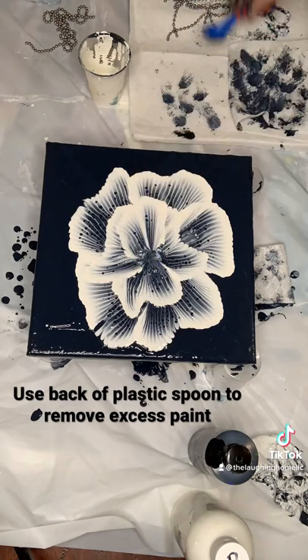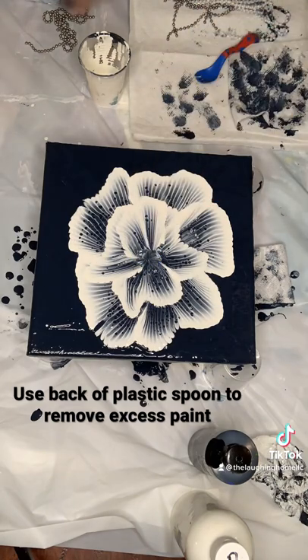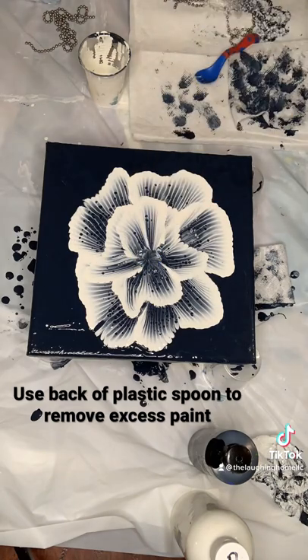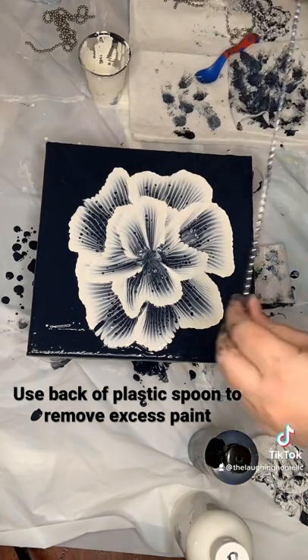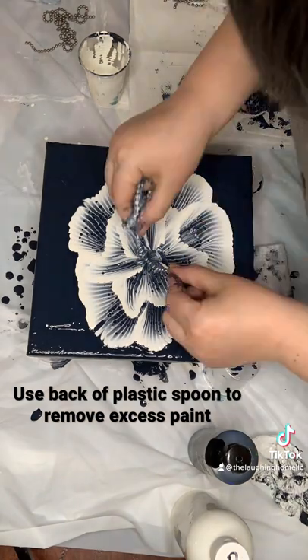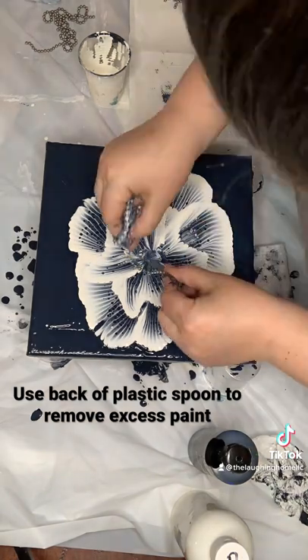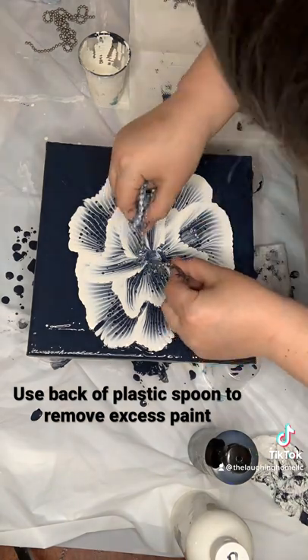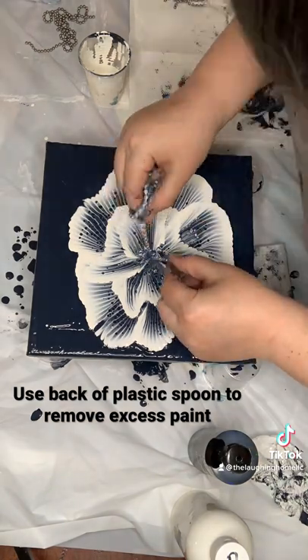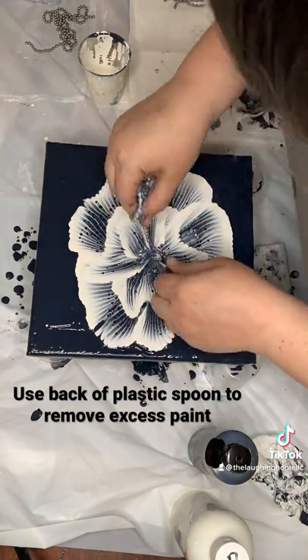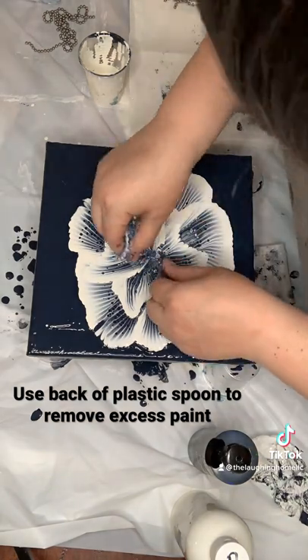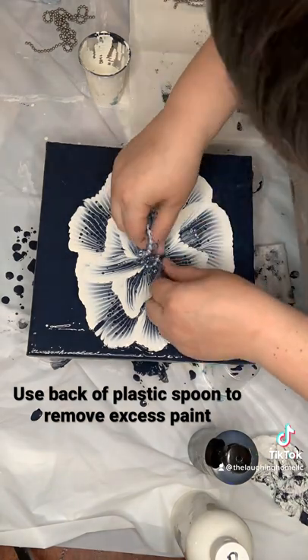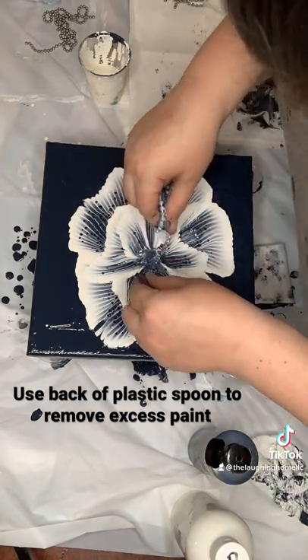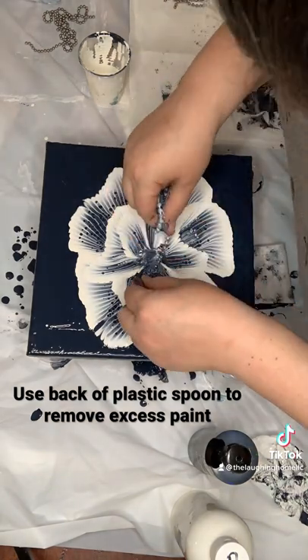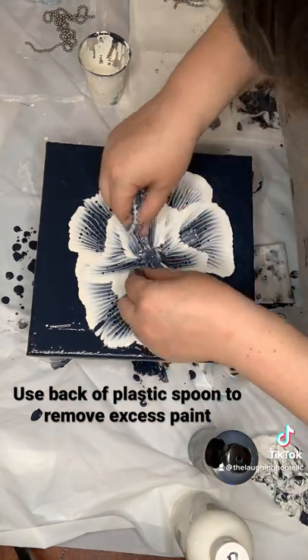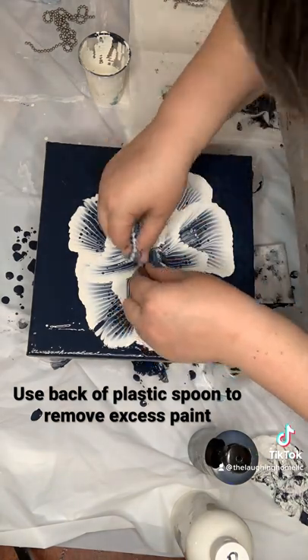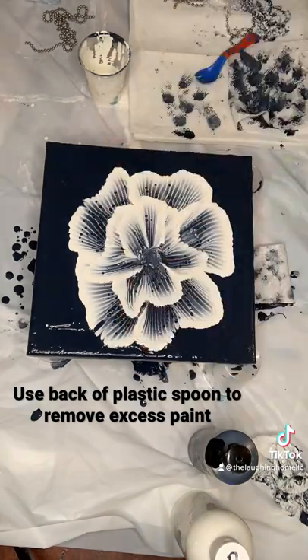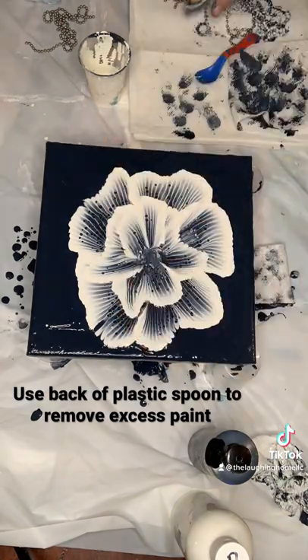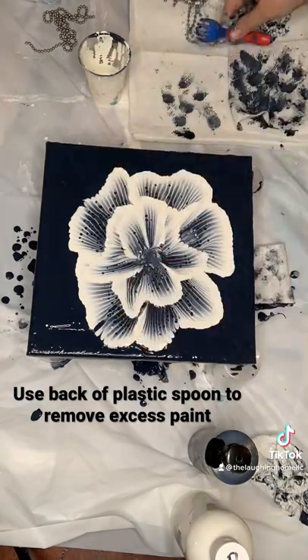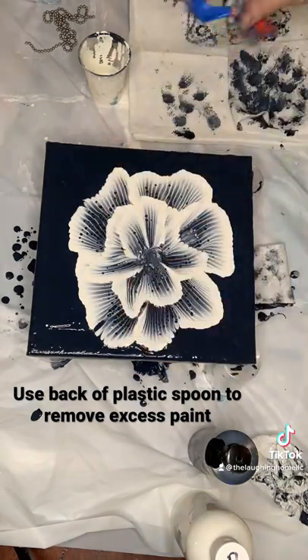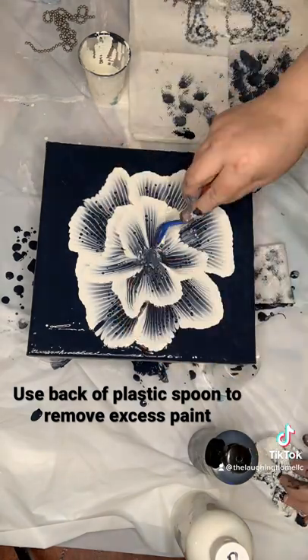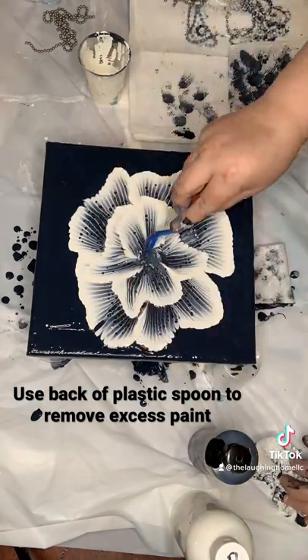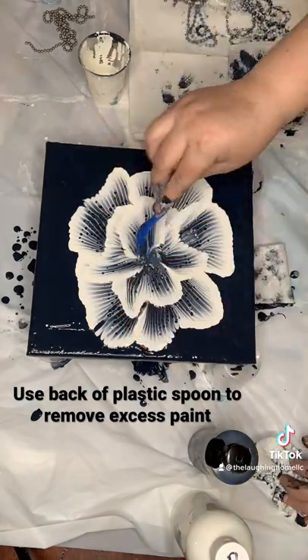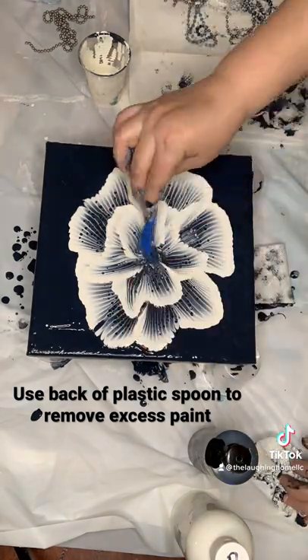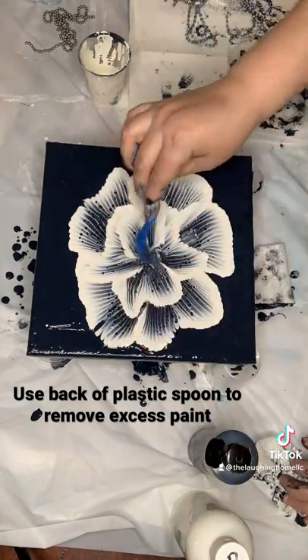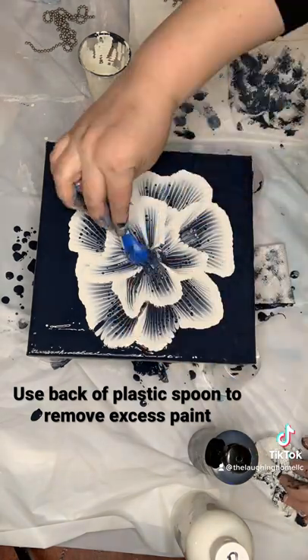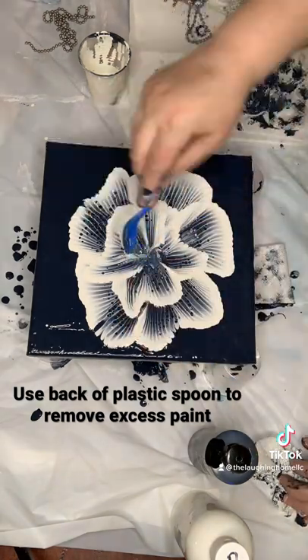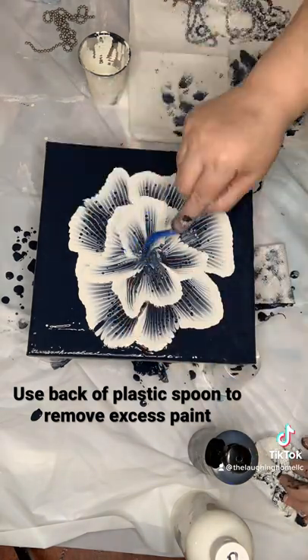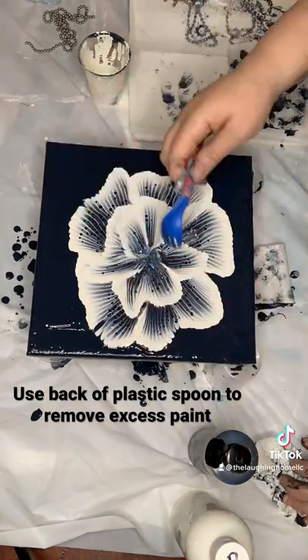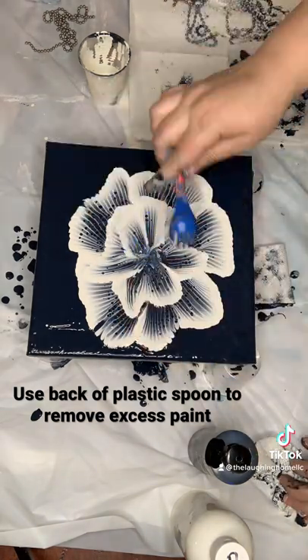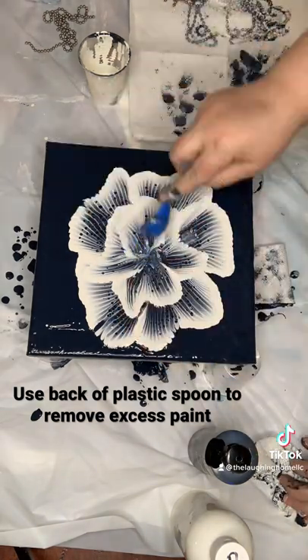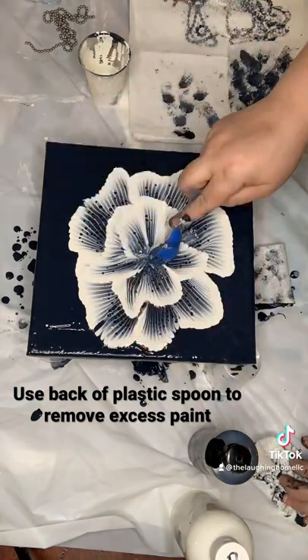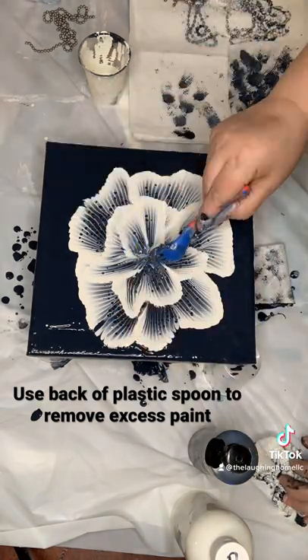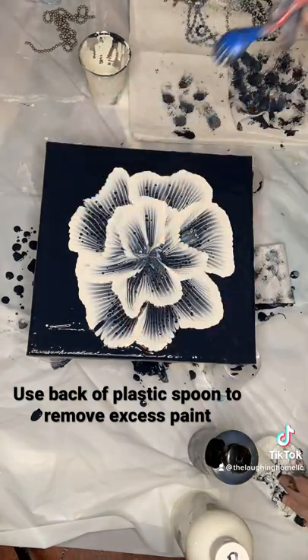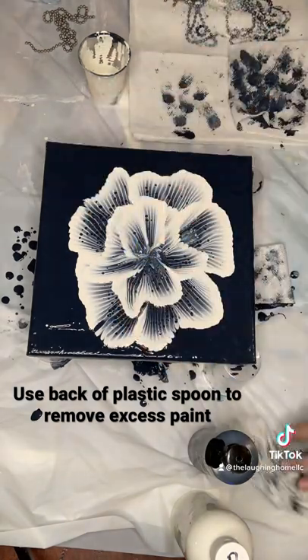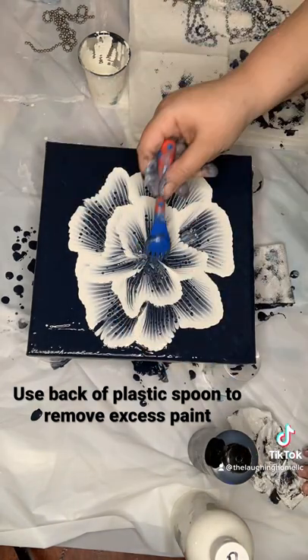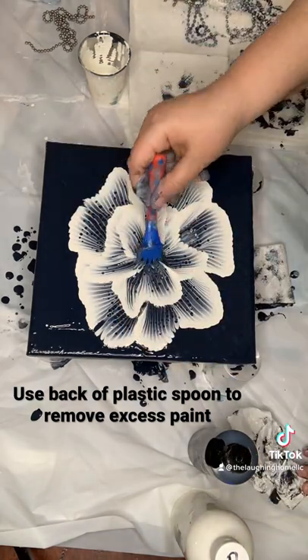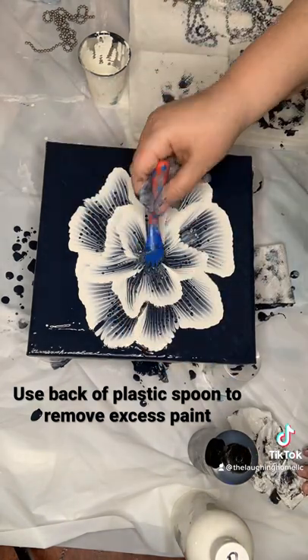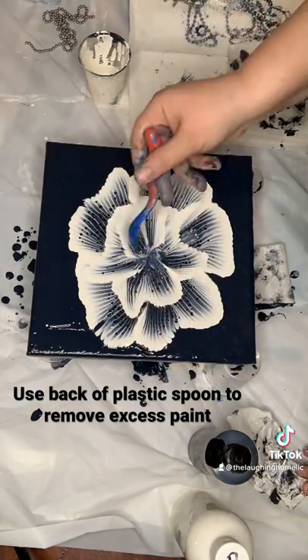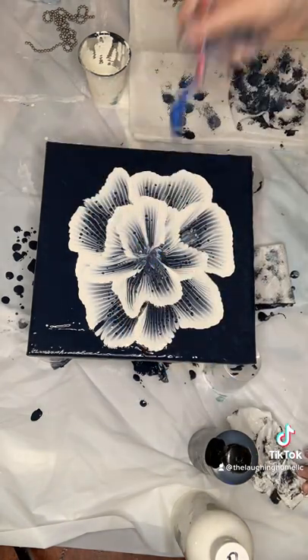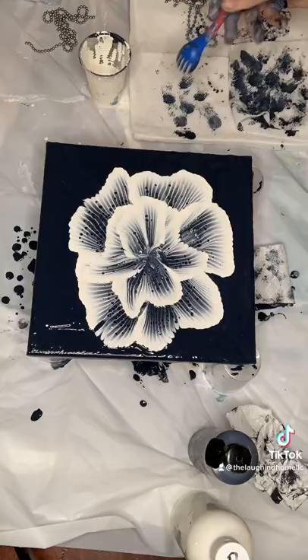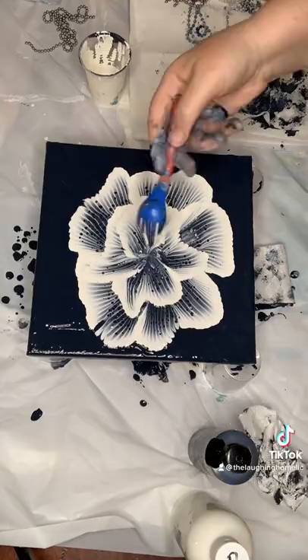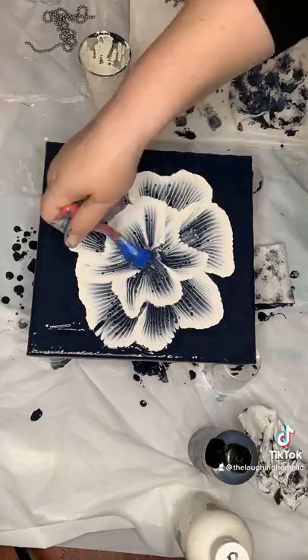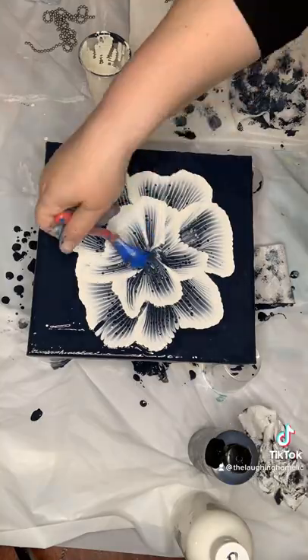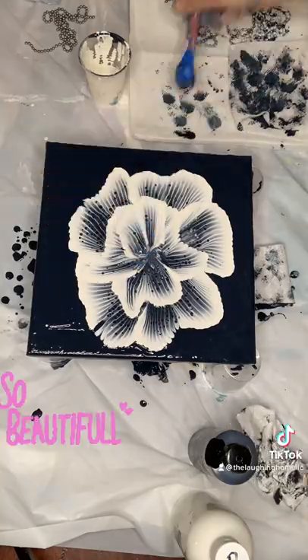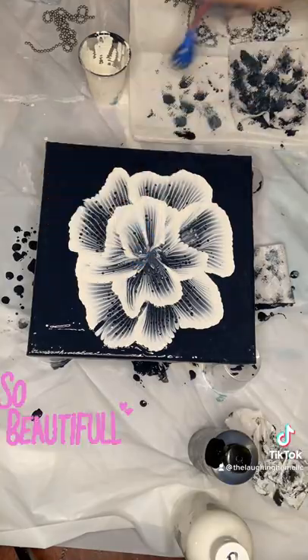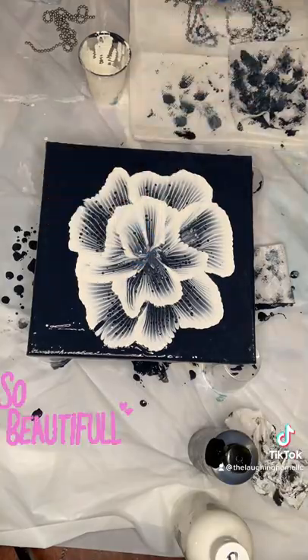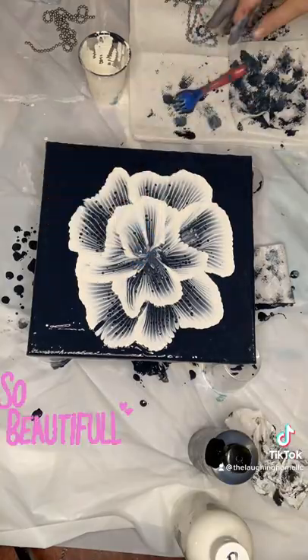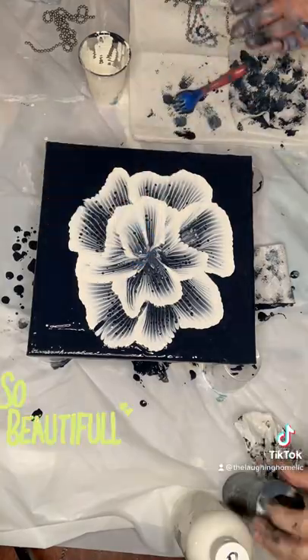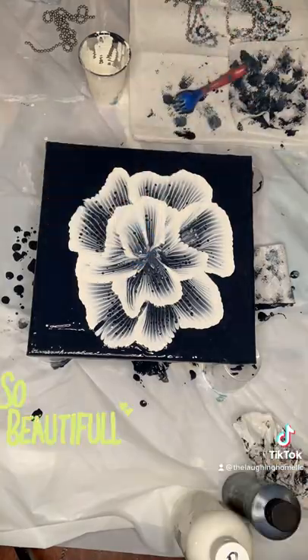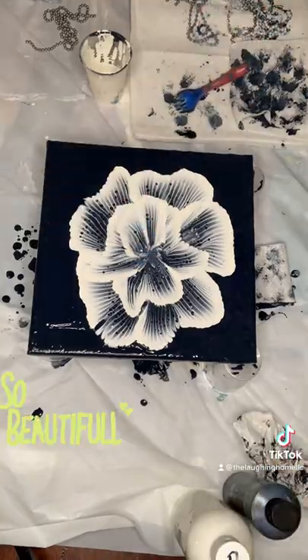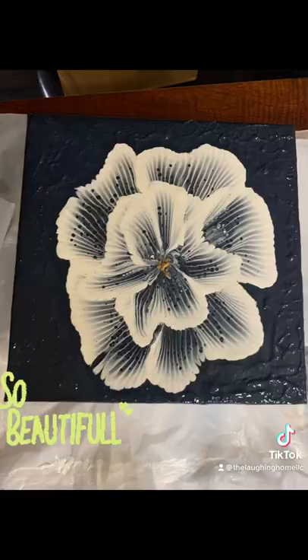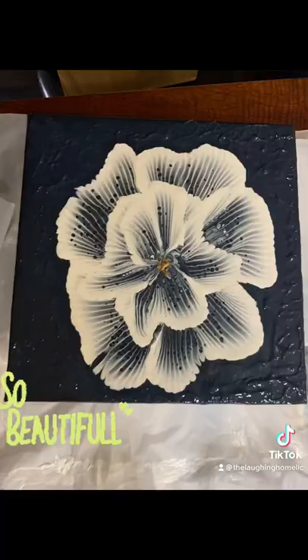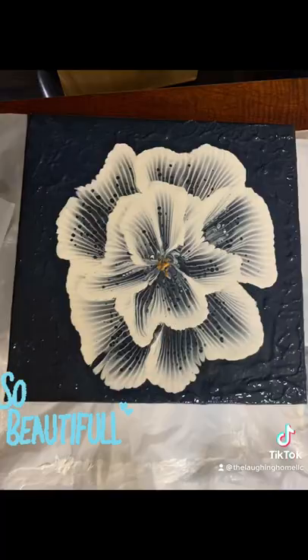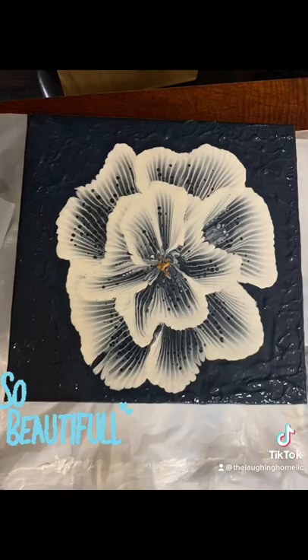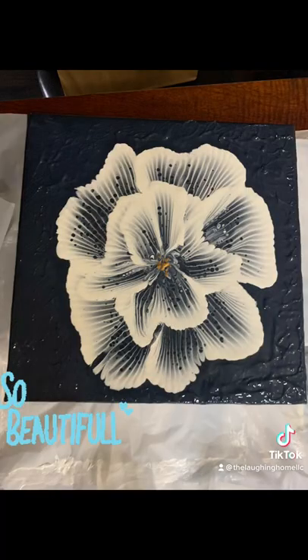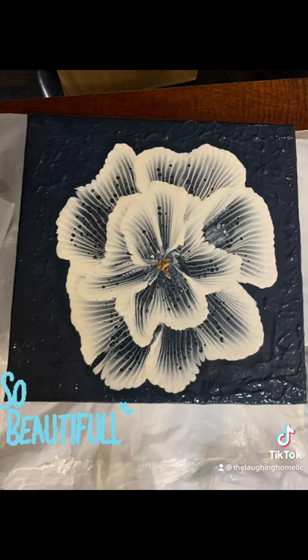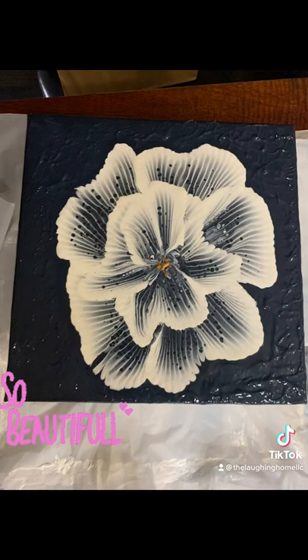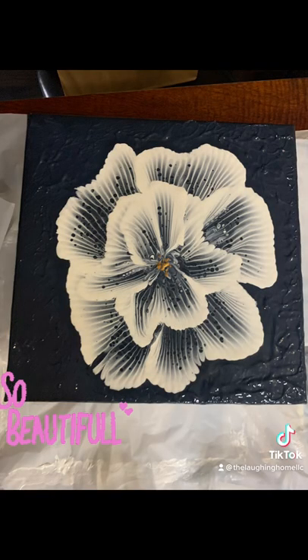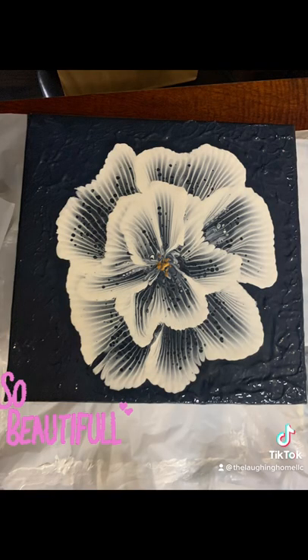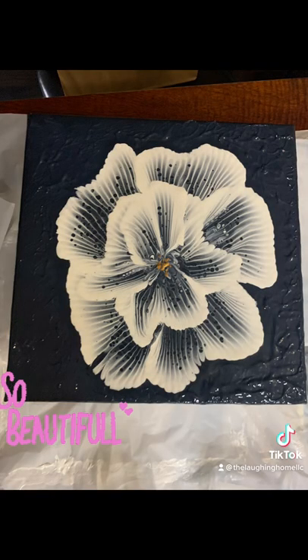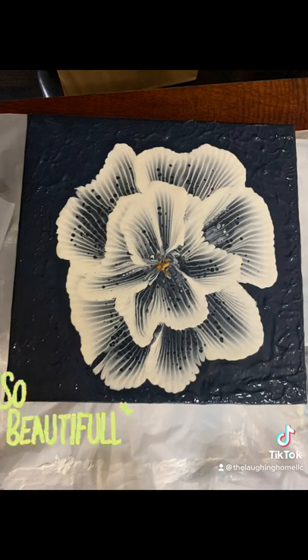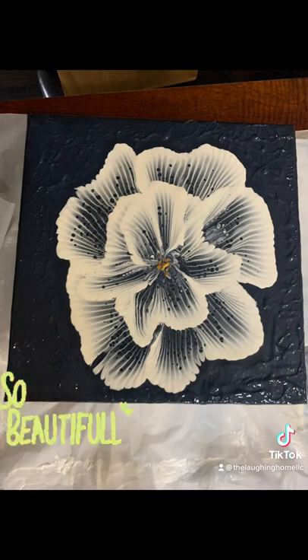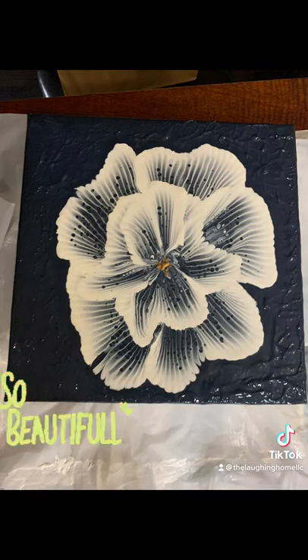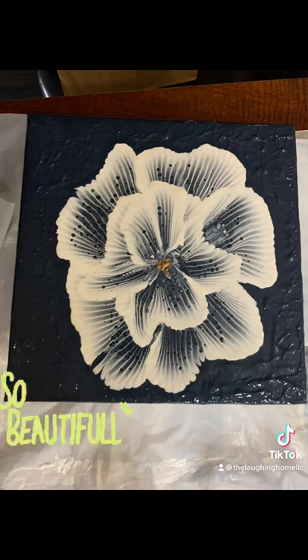You can tap the back of a plastic spoon to get some of that excess paint off. Repeat until you love it!